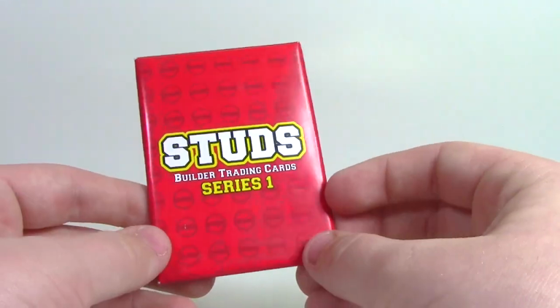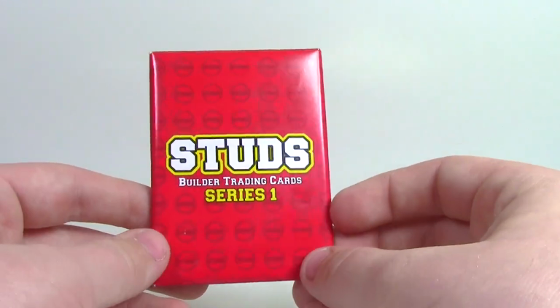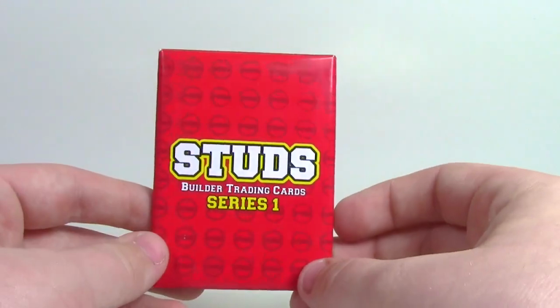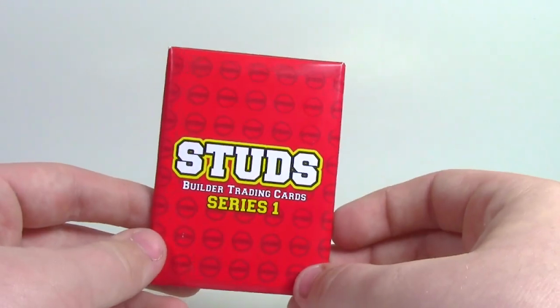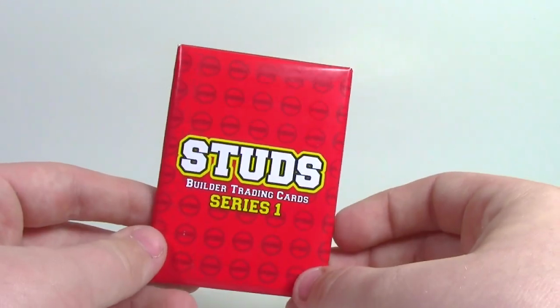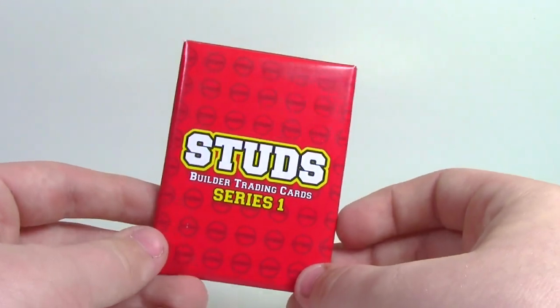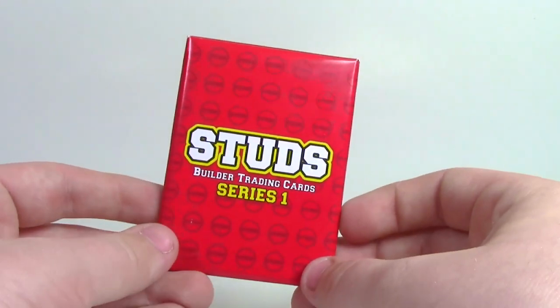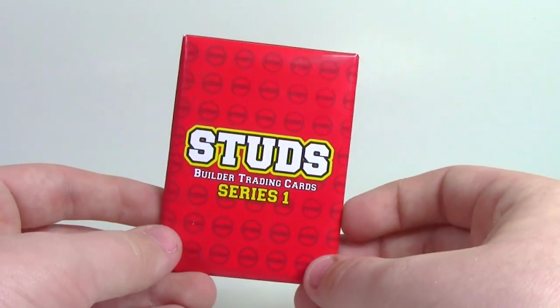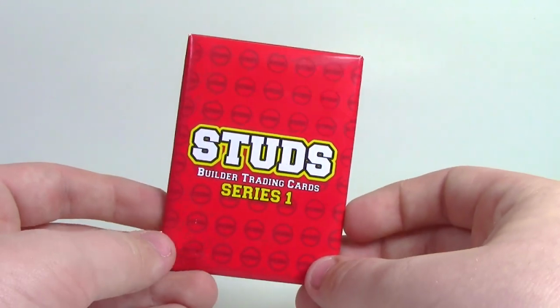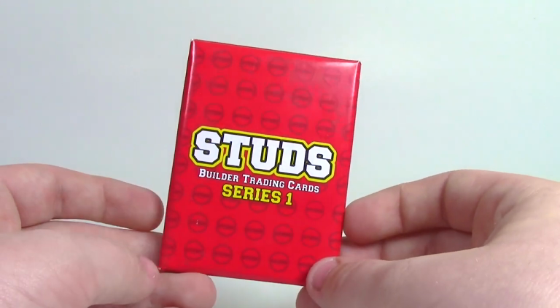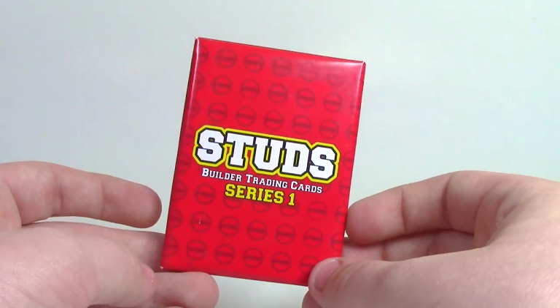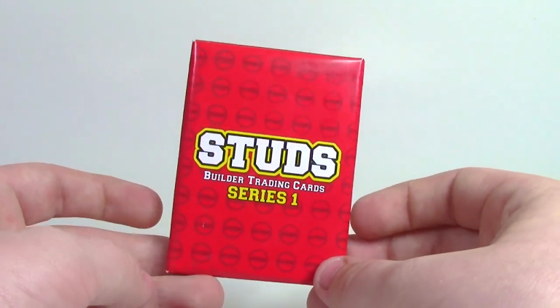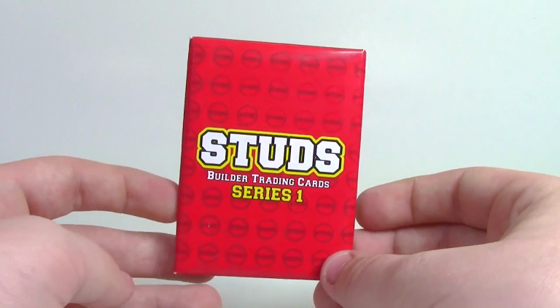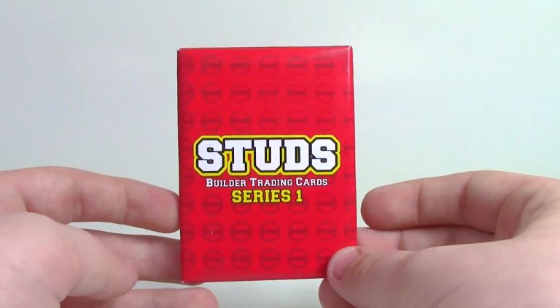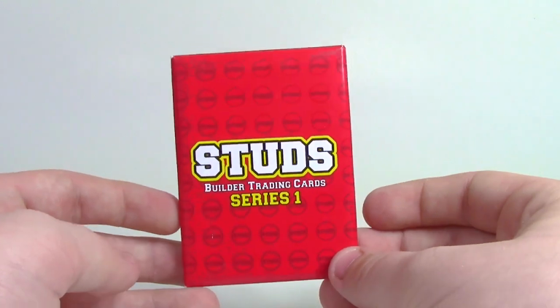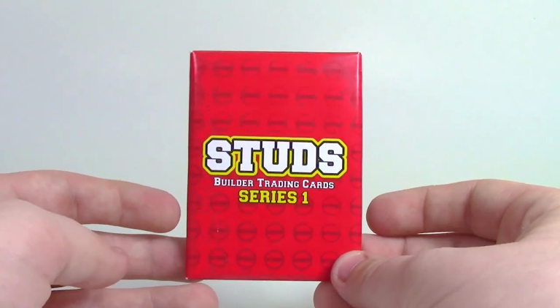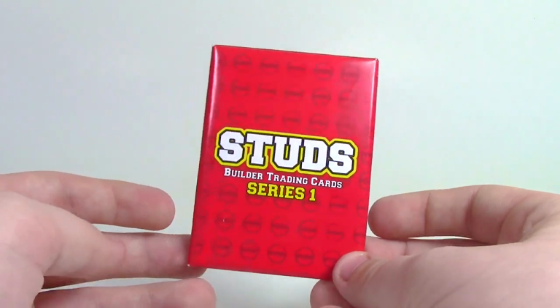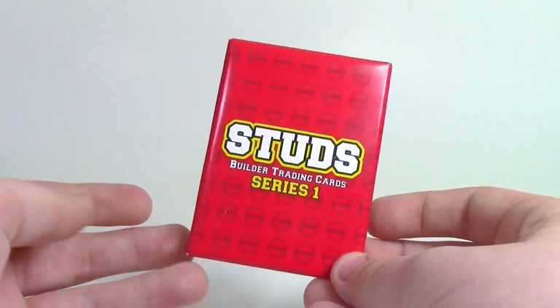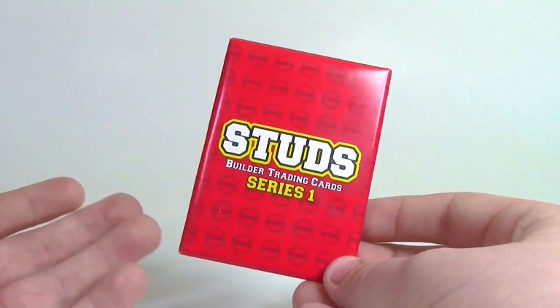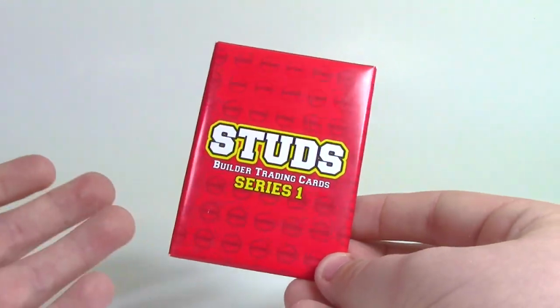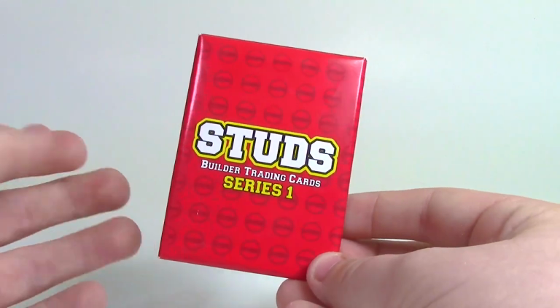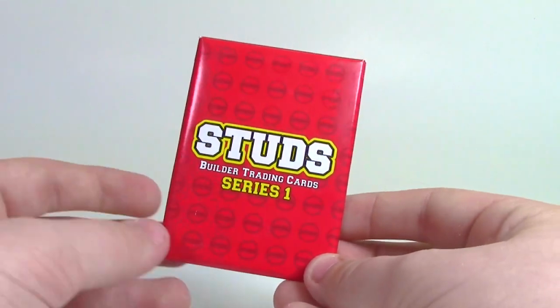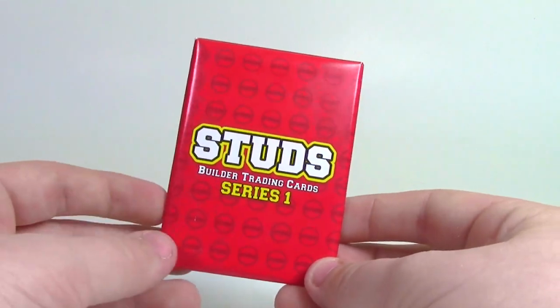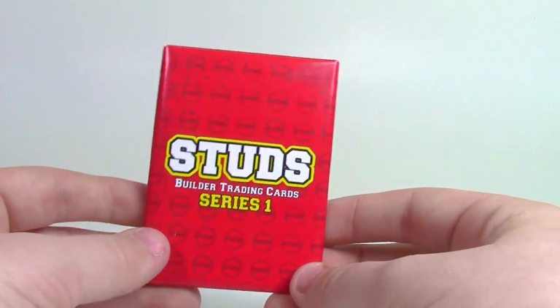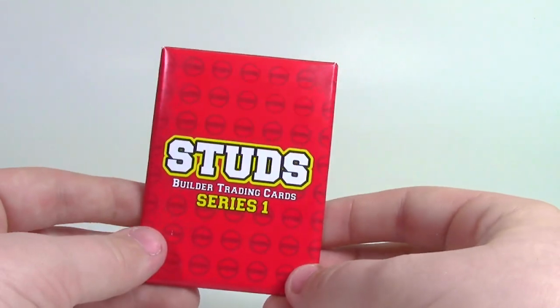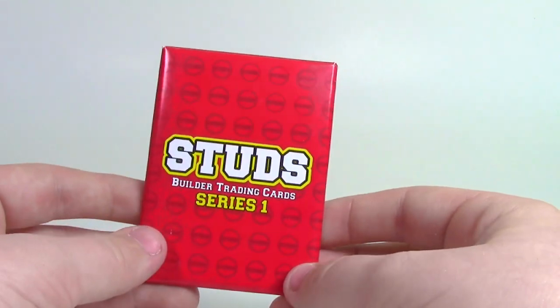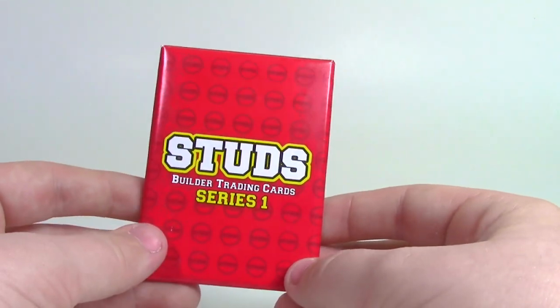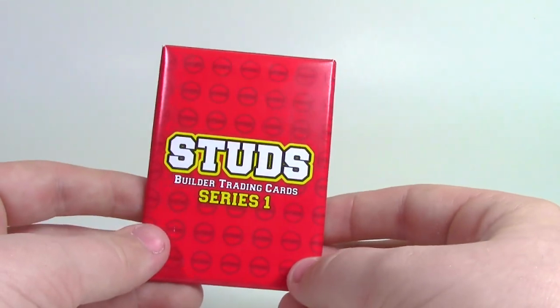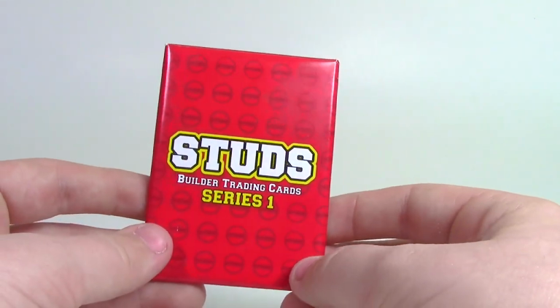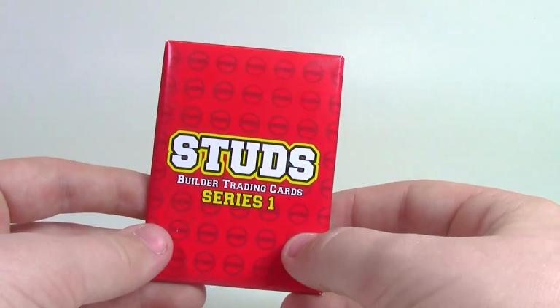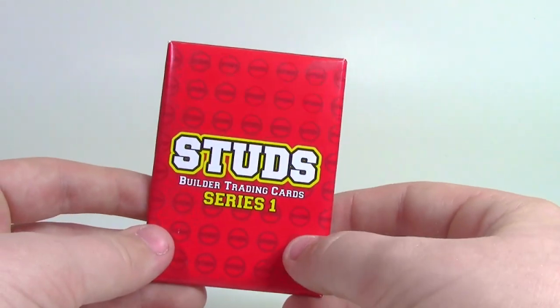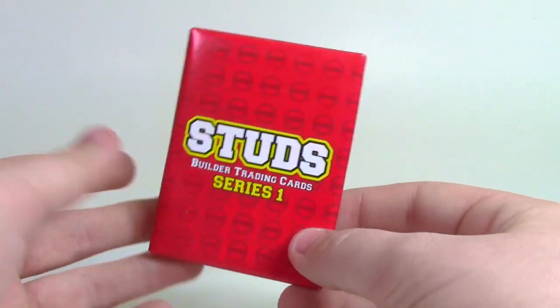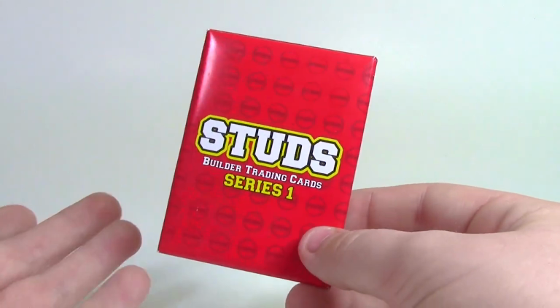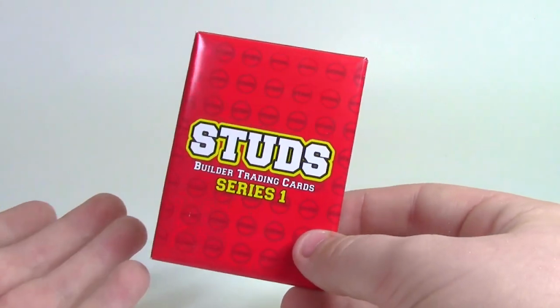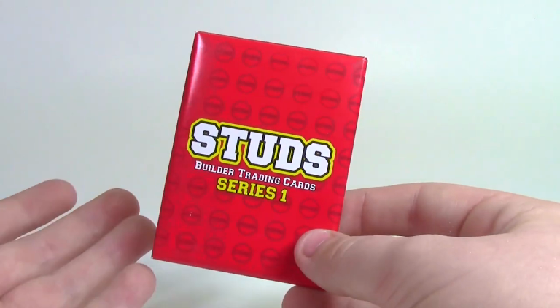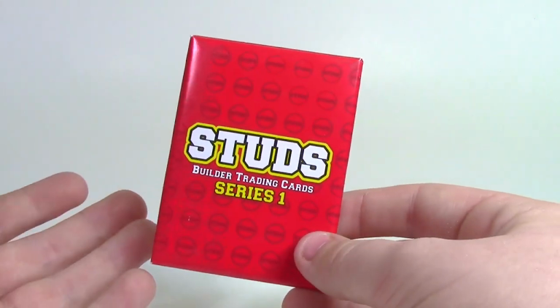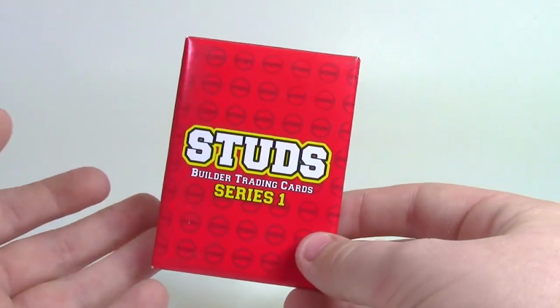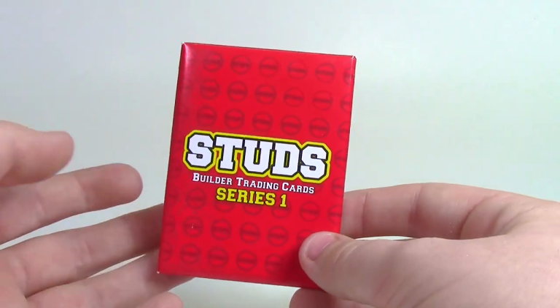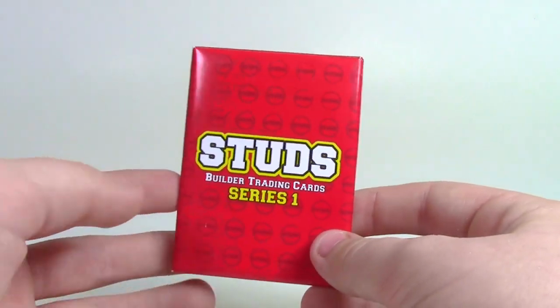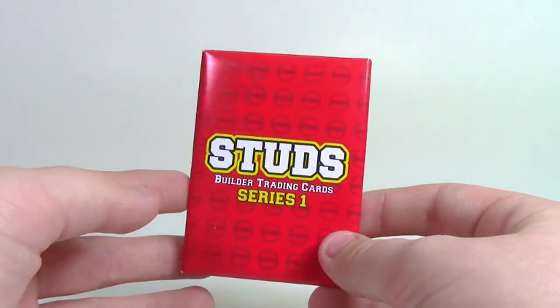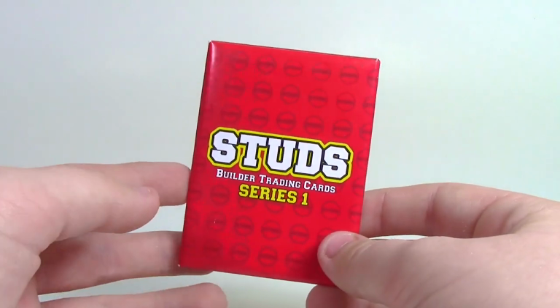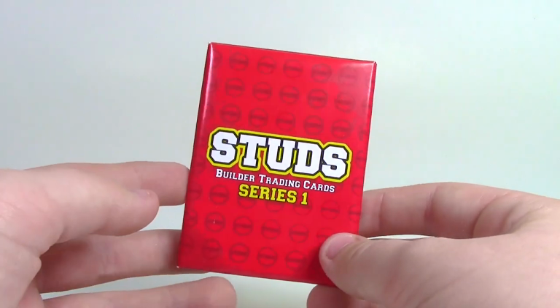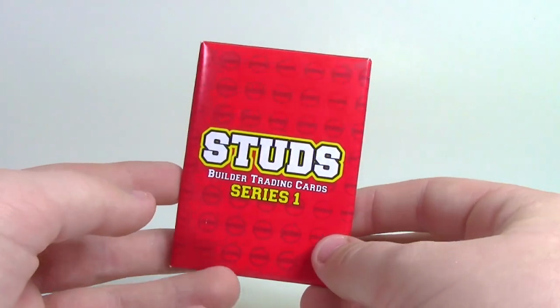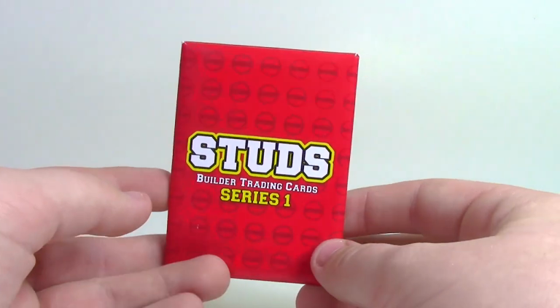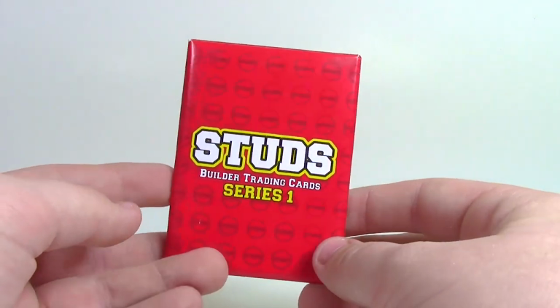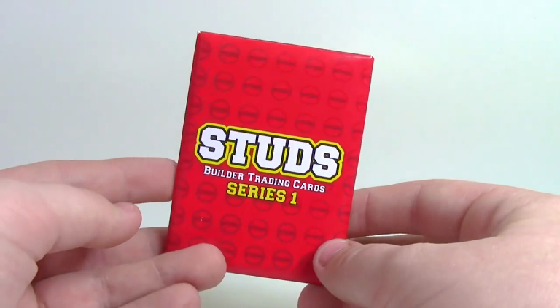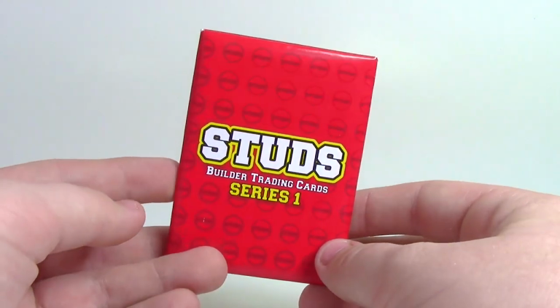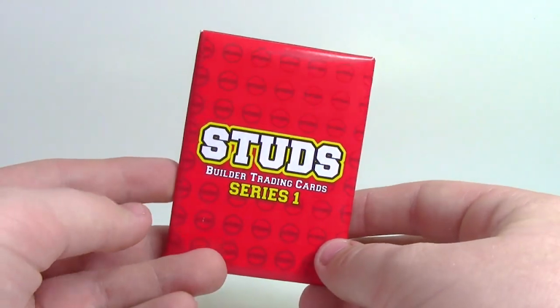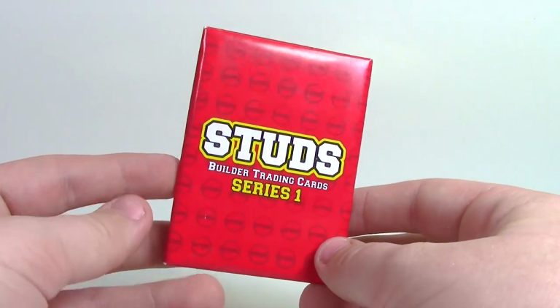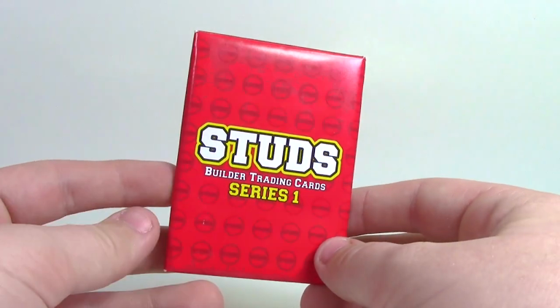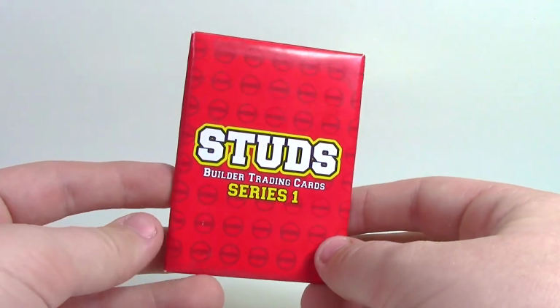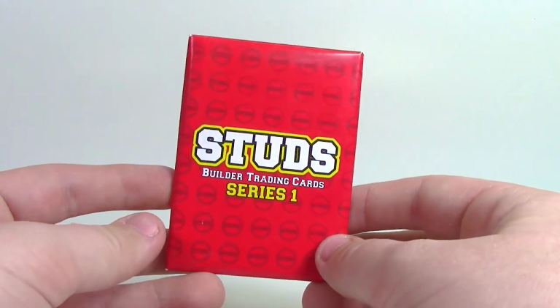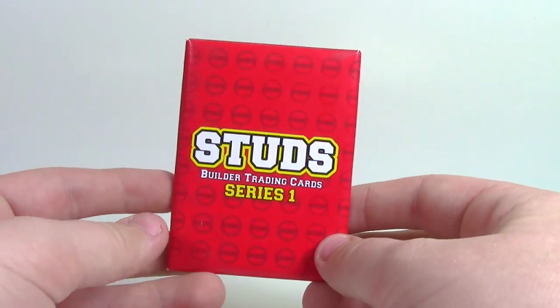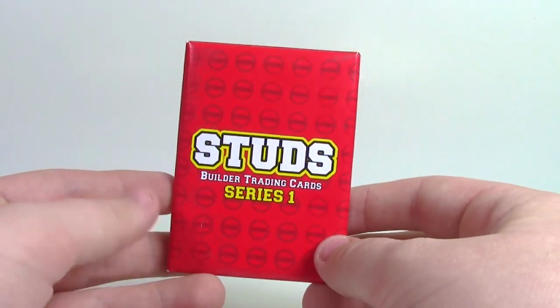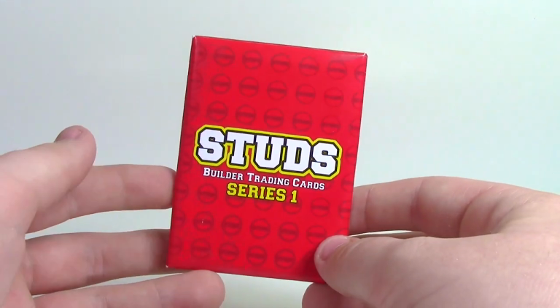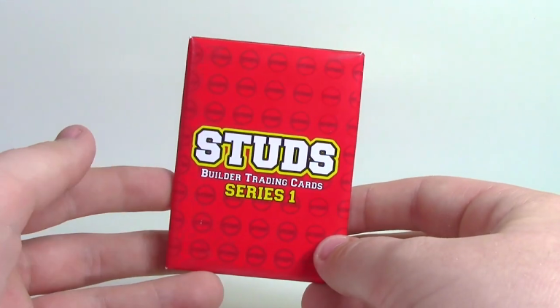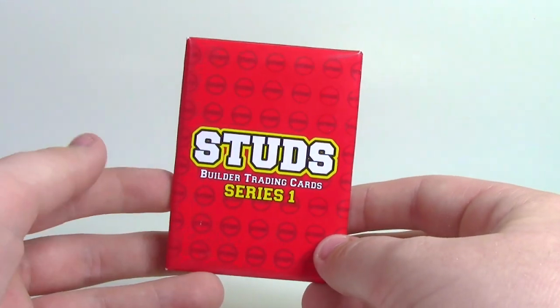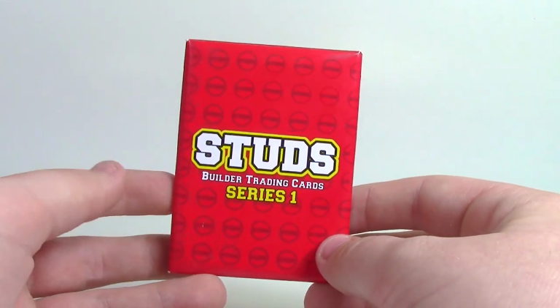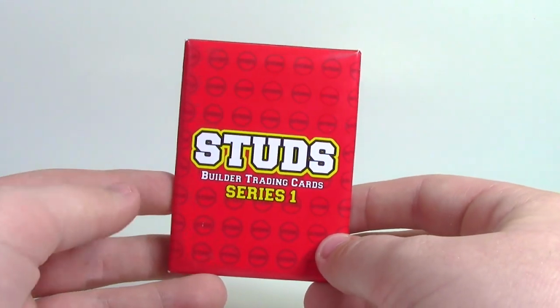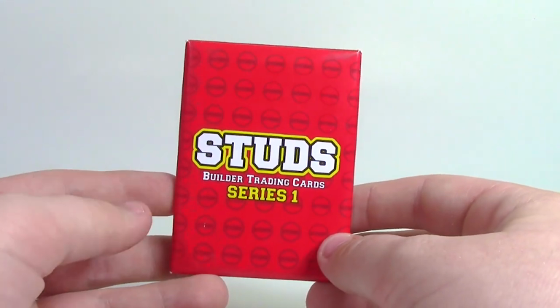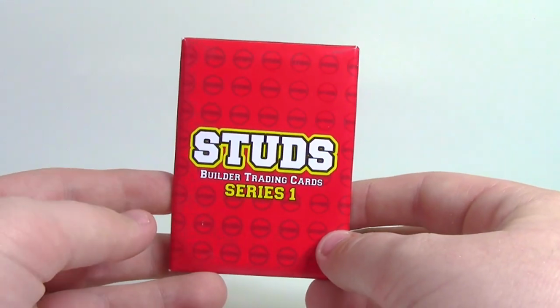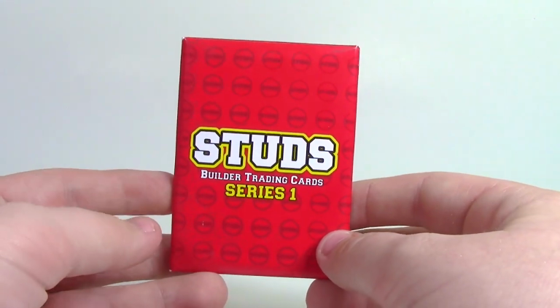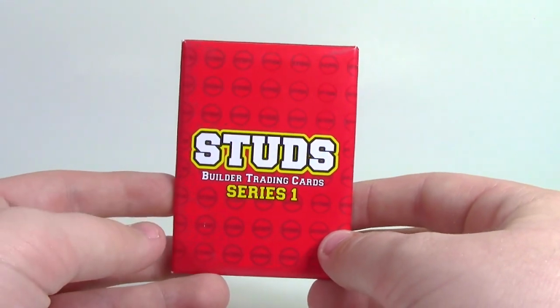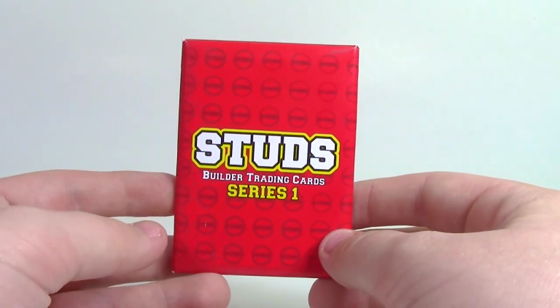I've been wanting to take a look at these now, so I picked these up at Philly BrickFest, and I'm just really excited to open them up and see what kind of quality the cards are and see what they have to offer.